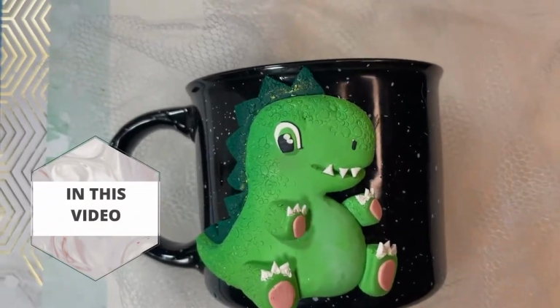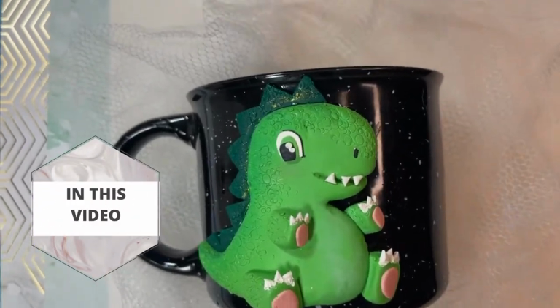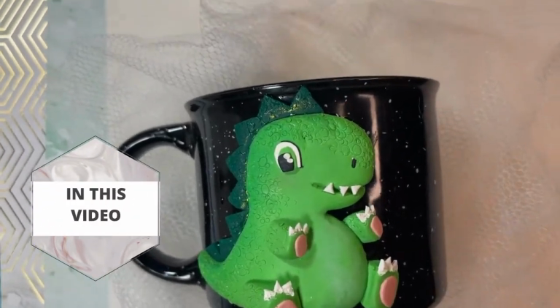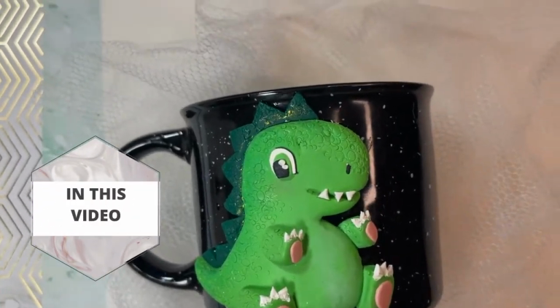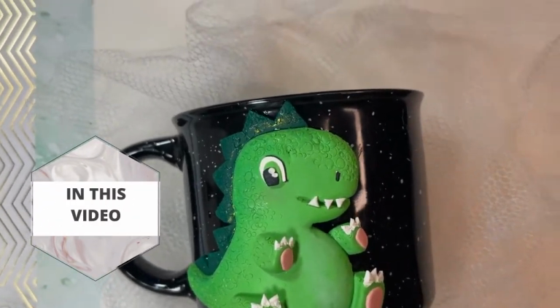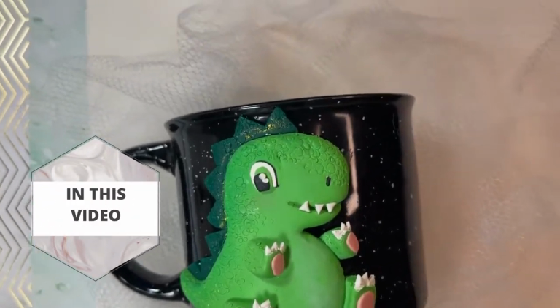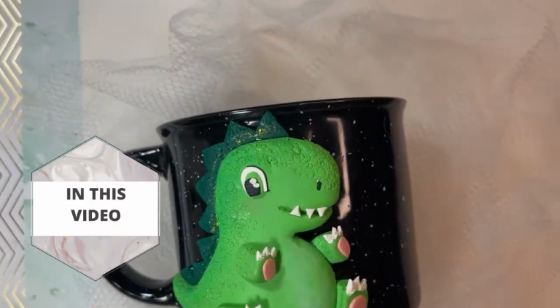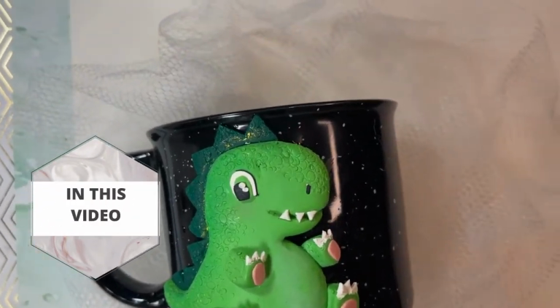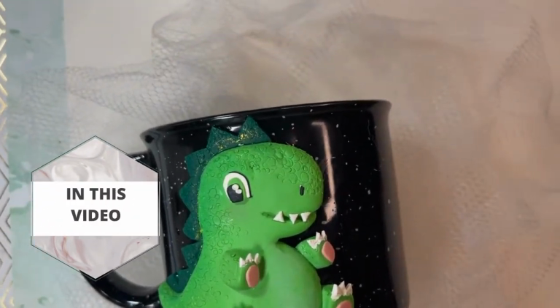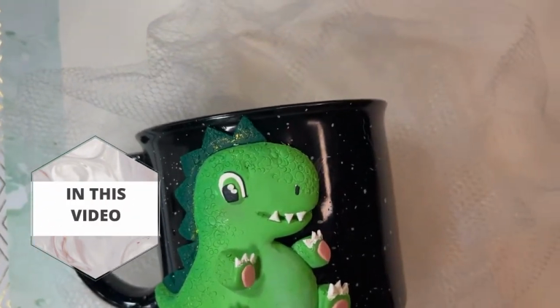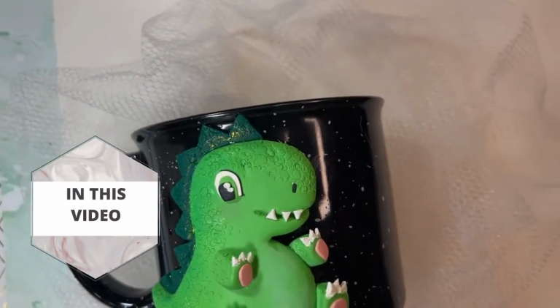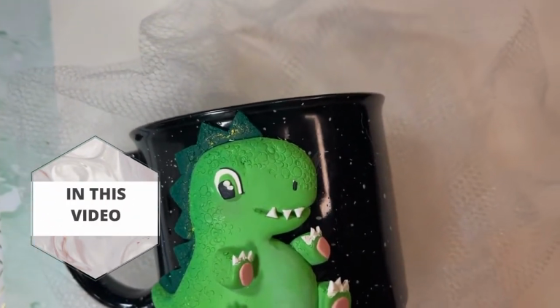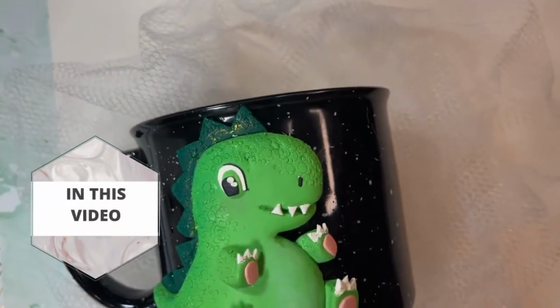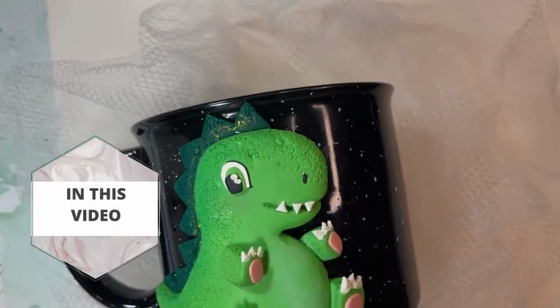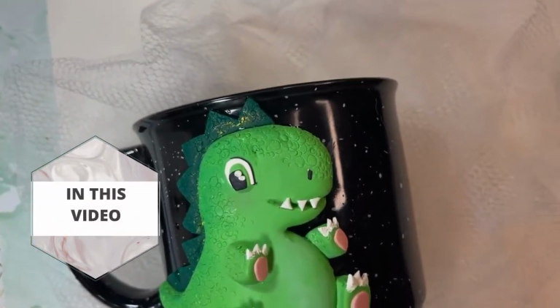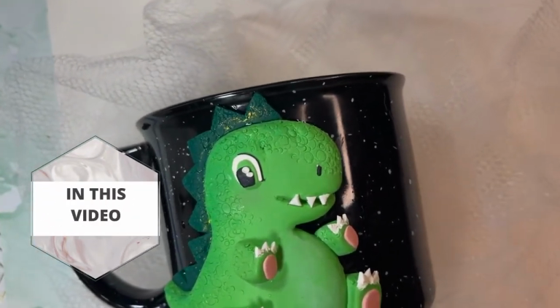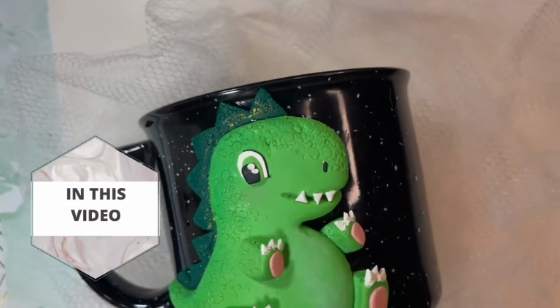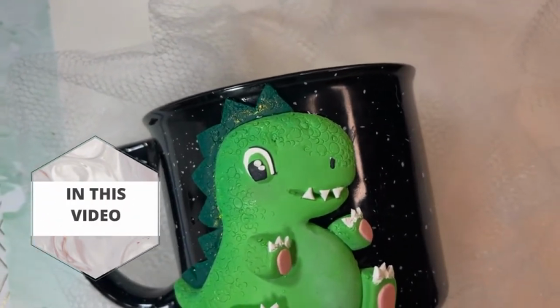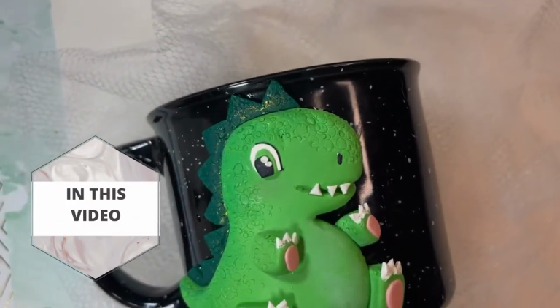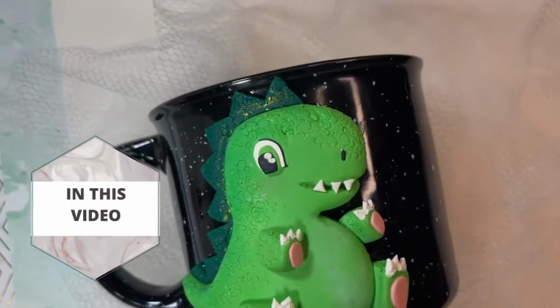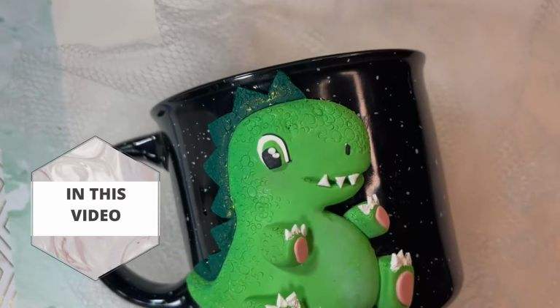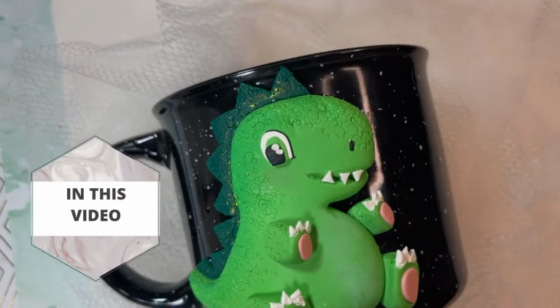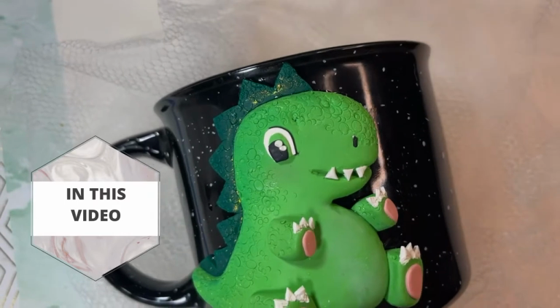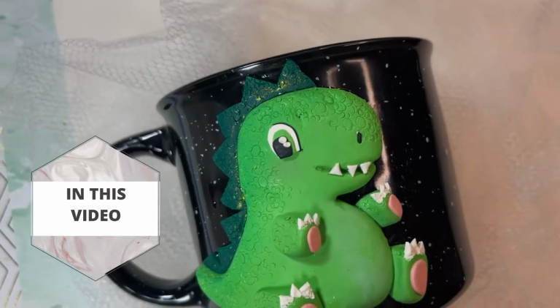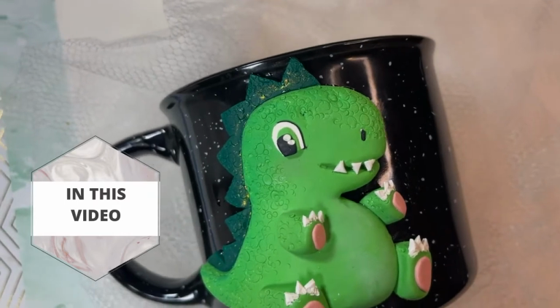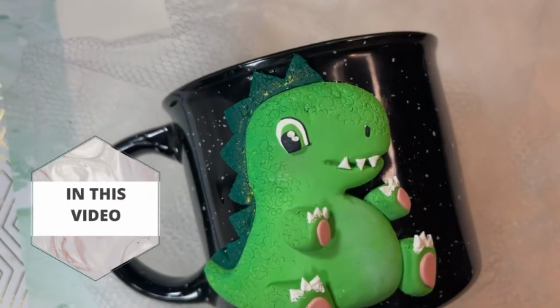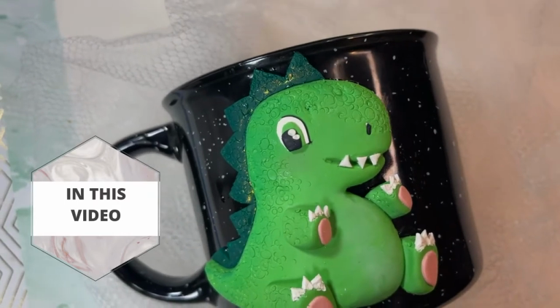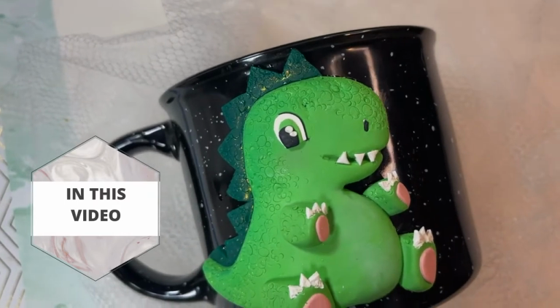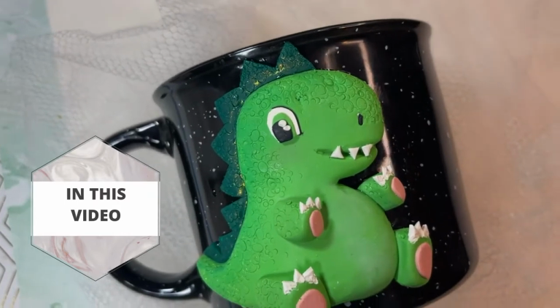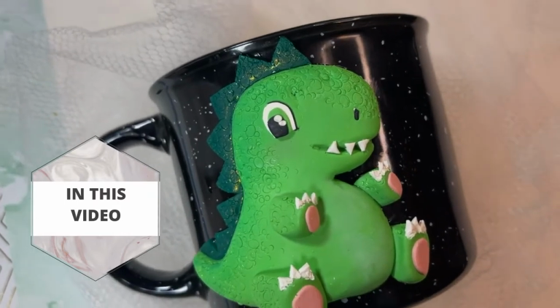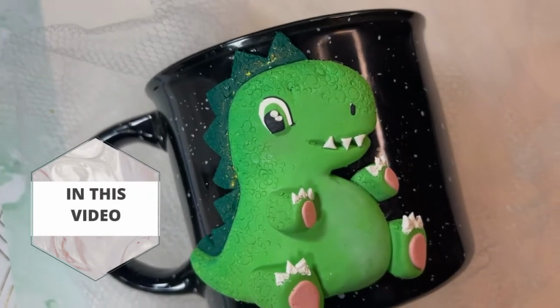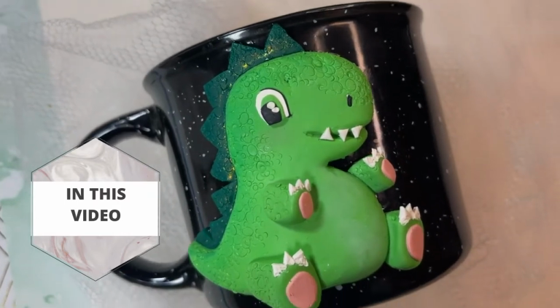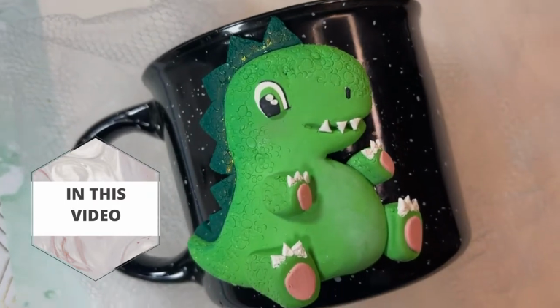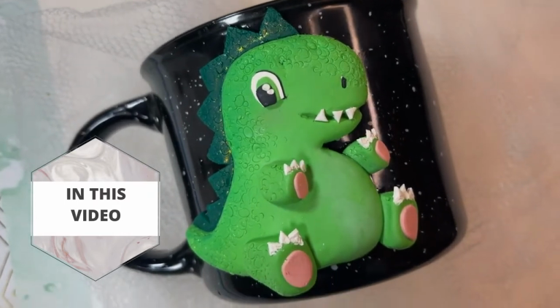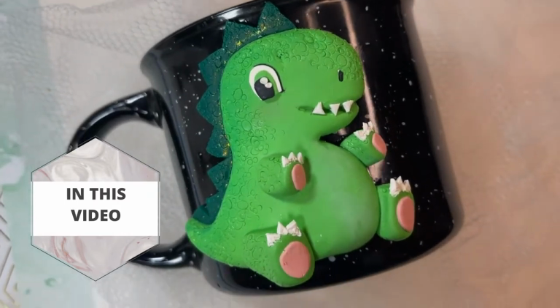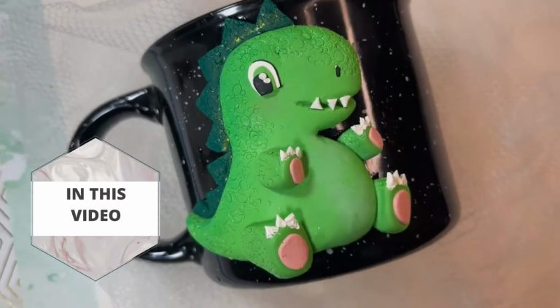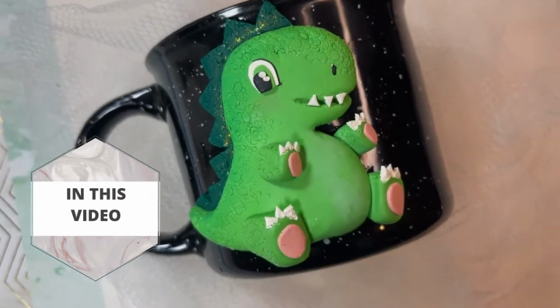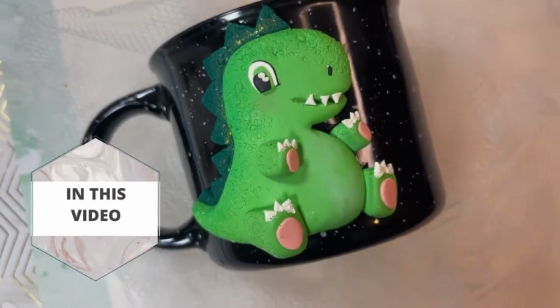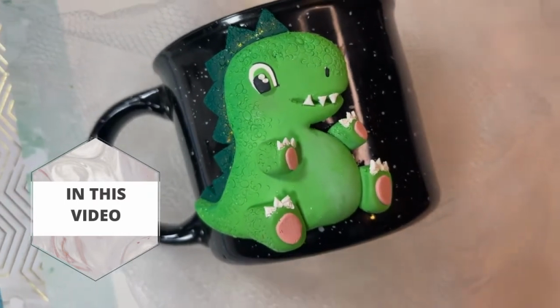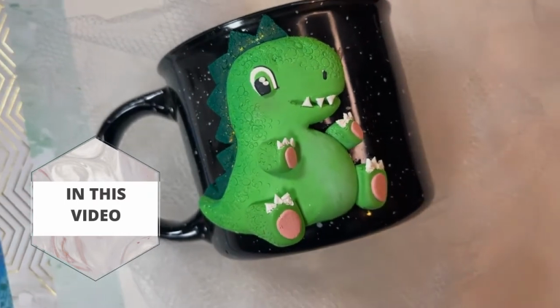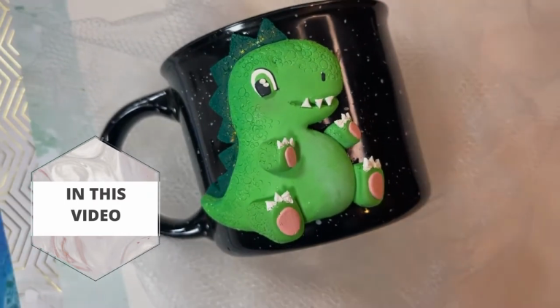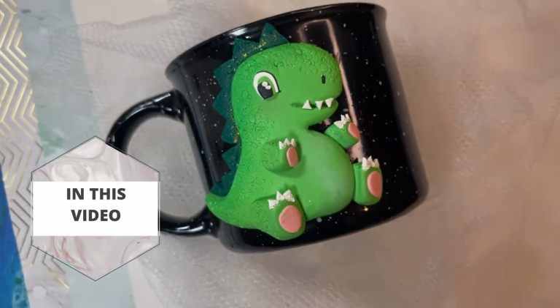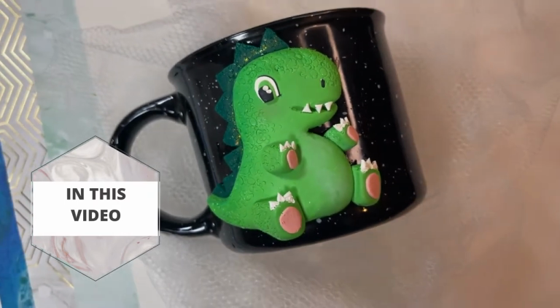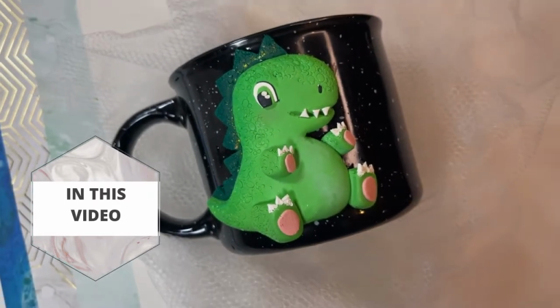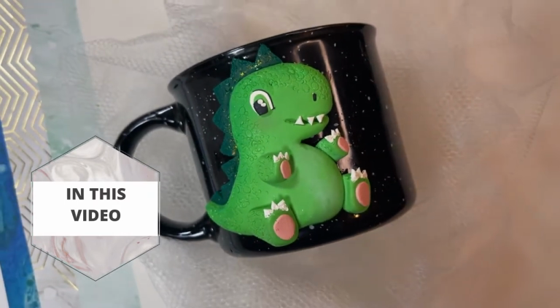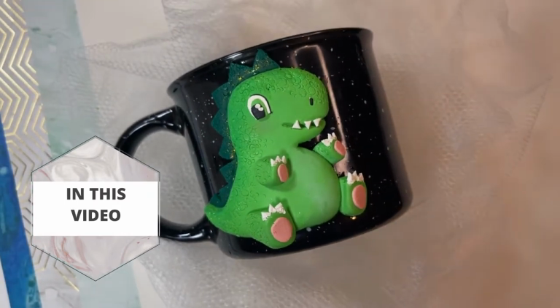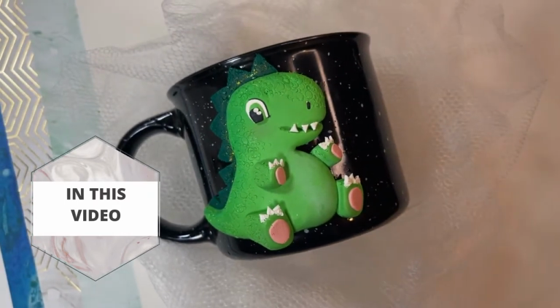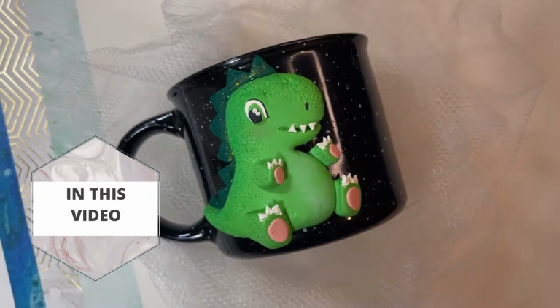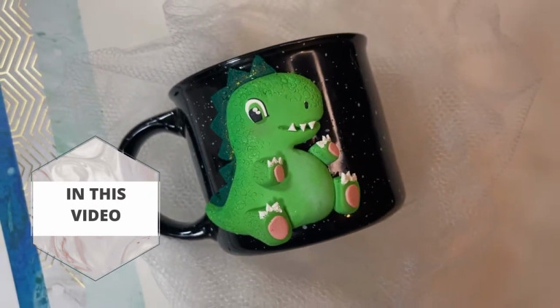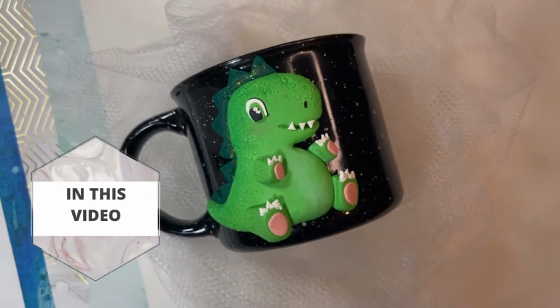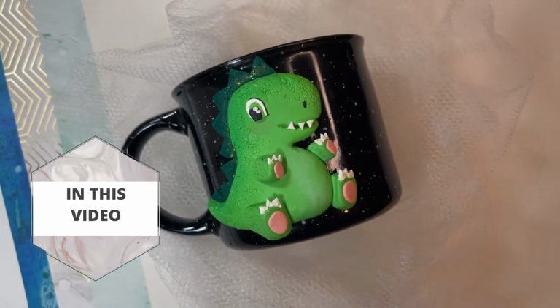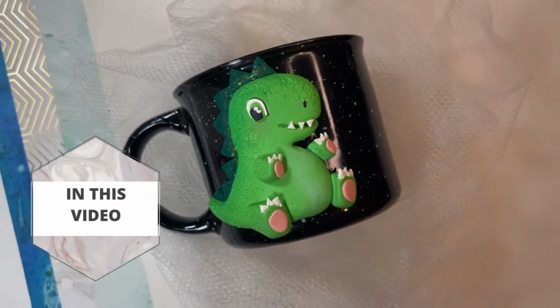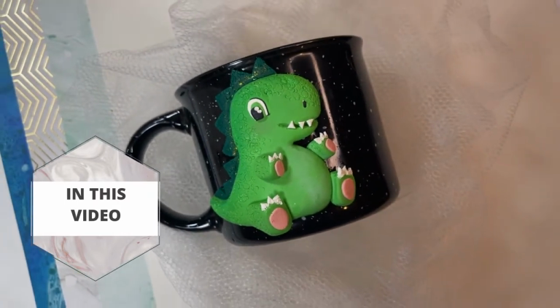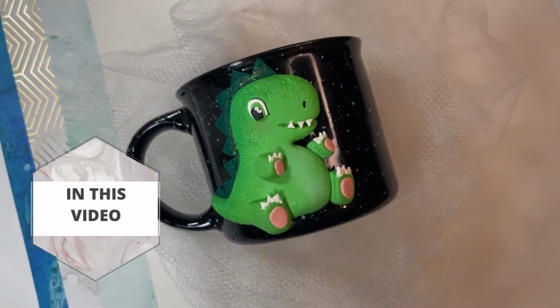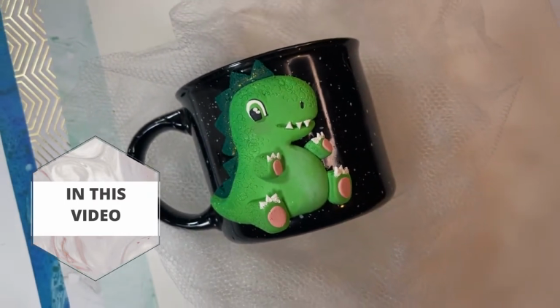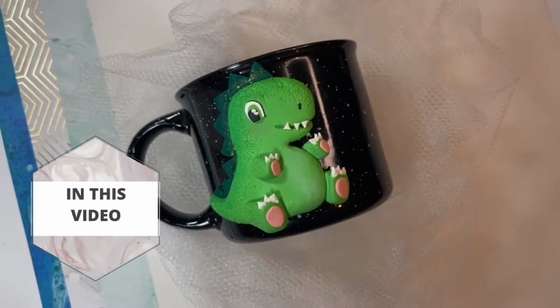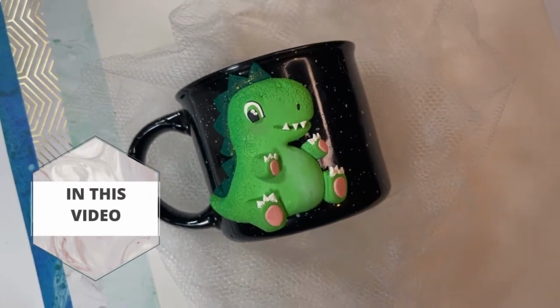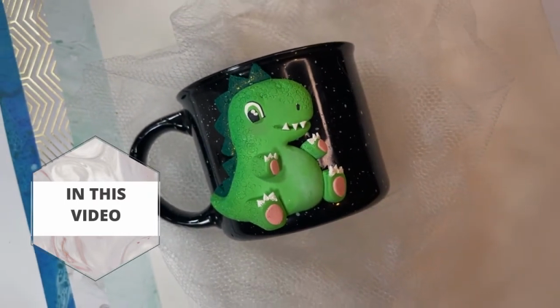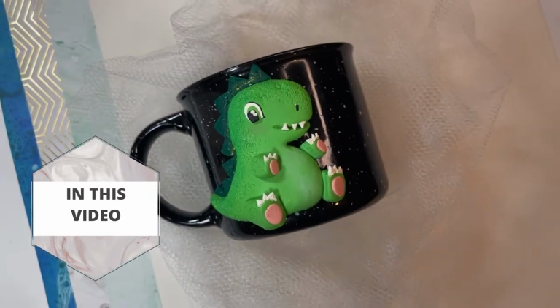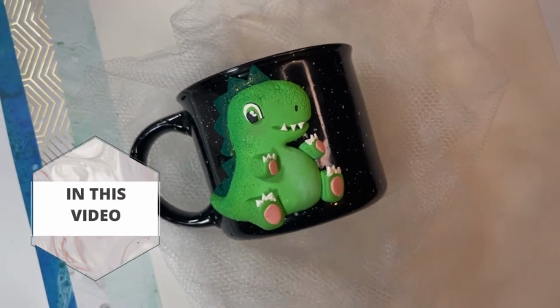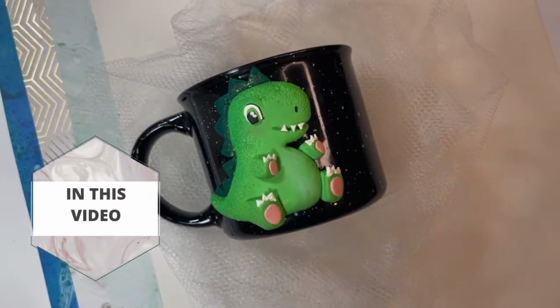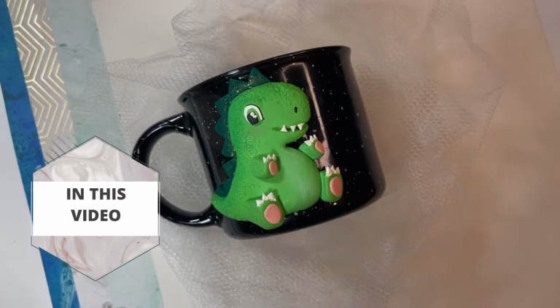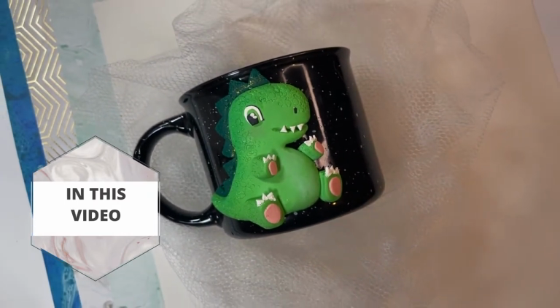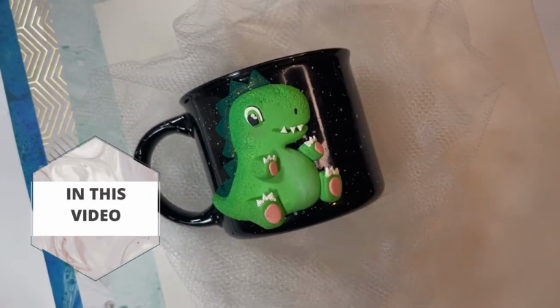Hi everyone and welcome to Studio de Sol. My name is Lina and in today's video I want to show you how I decorated a mug using polymer clay.